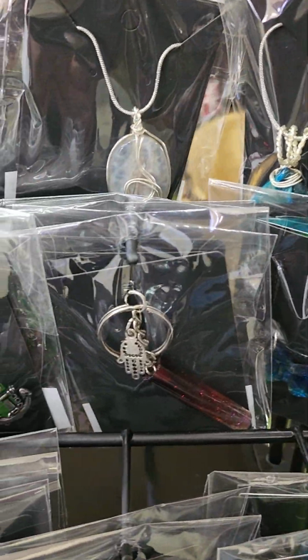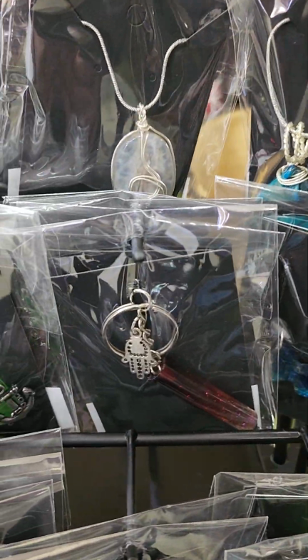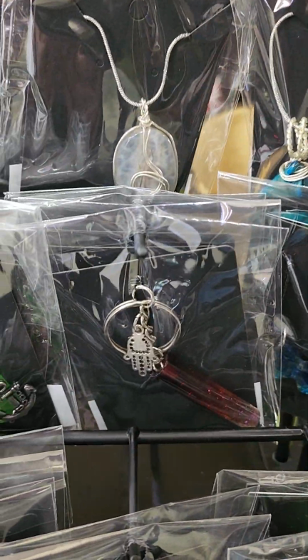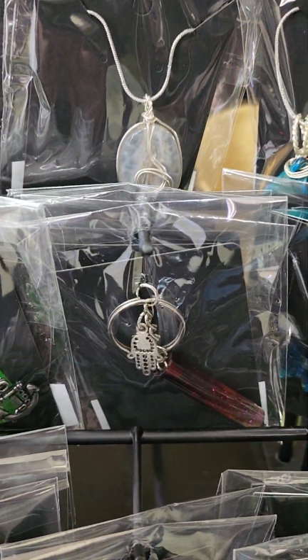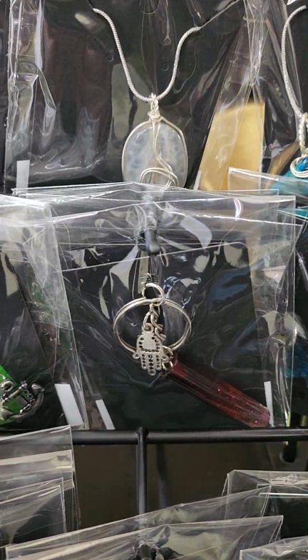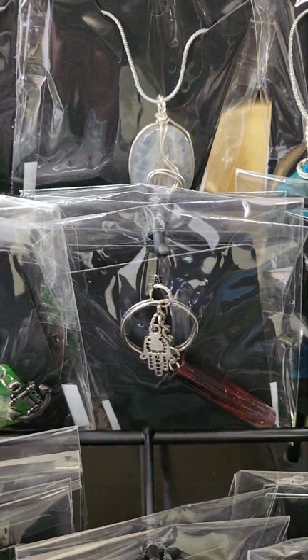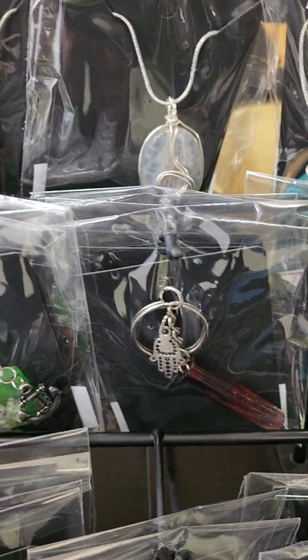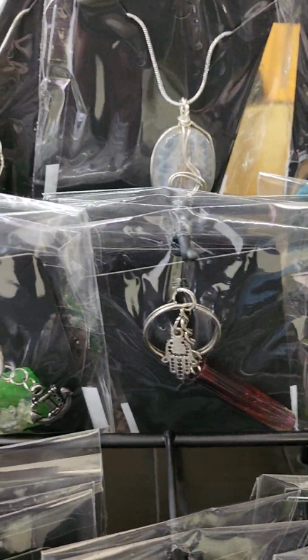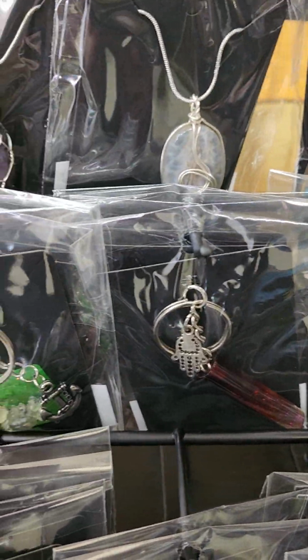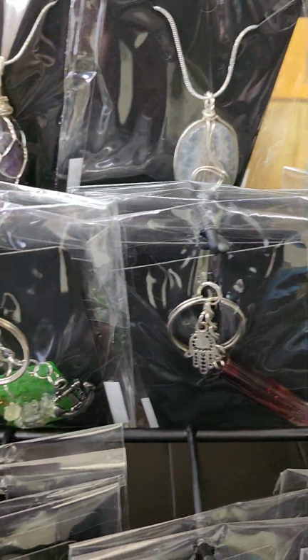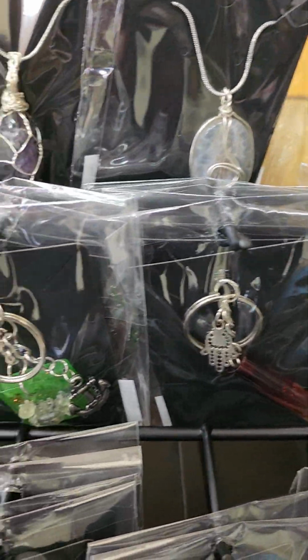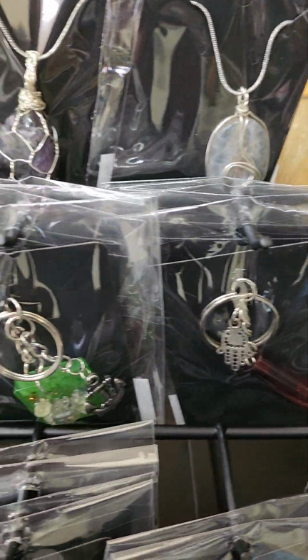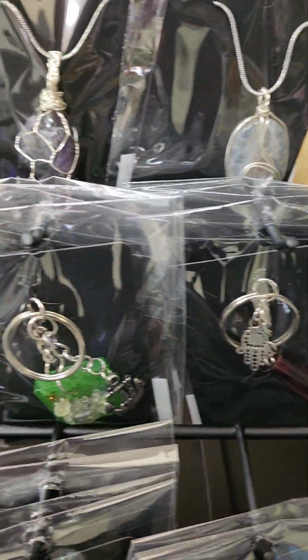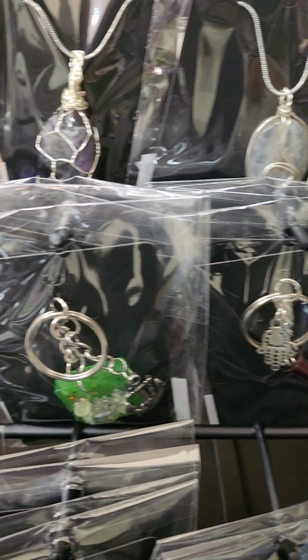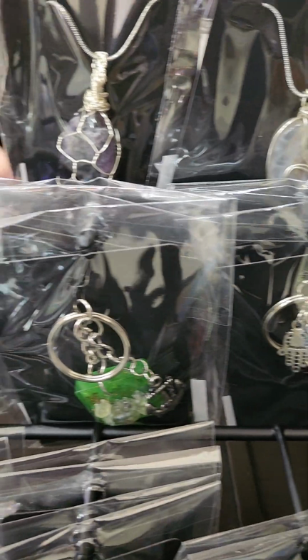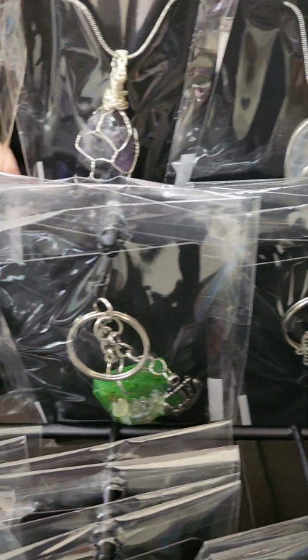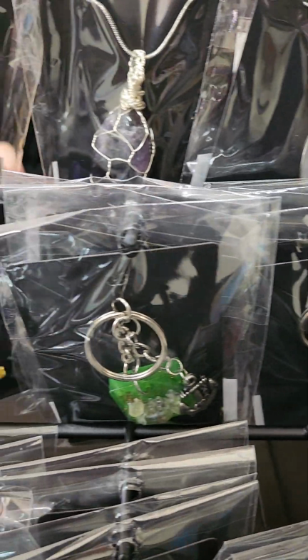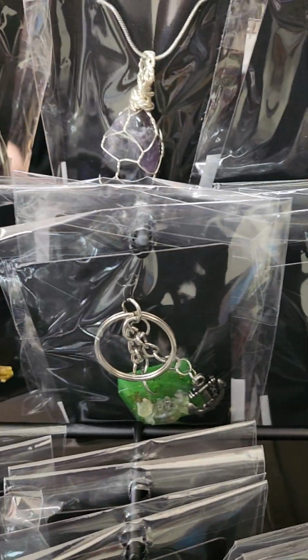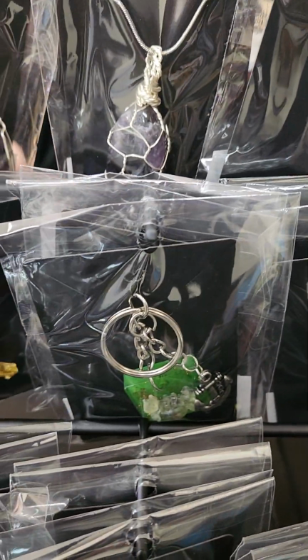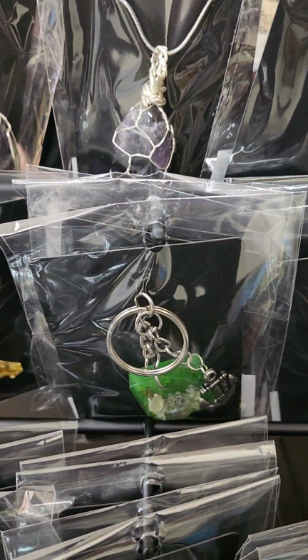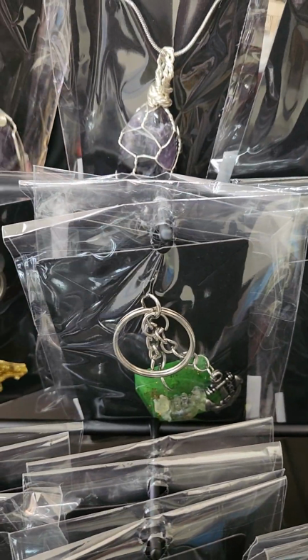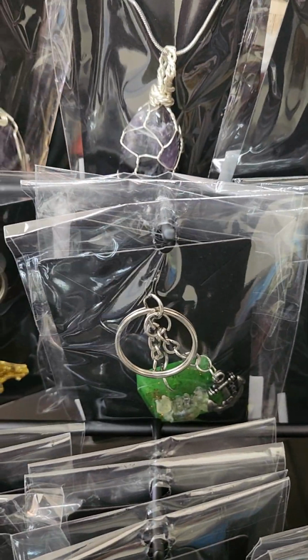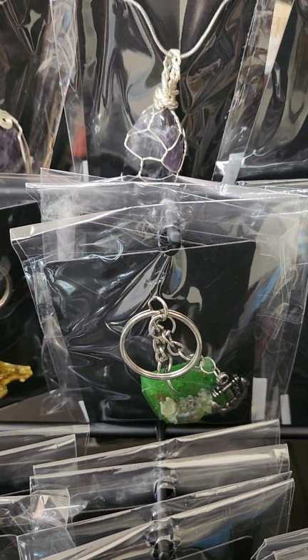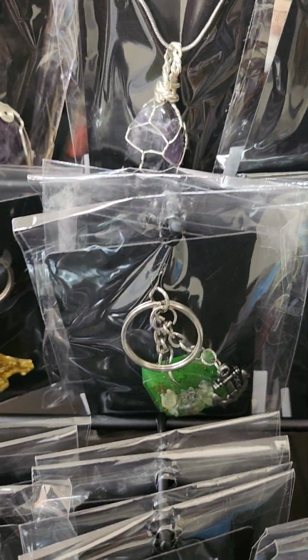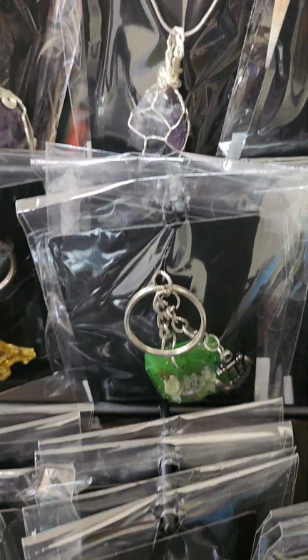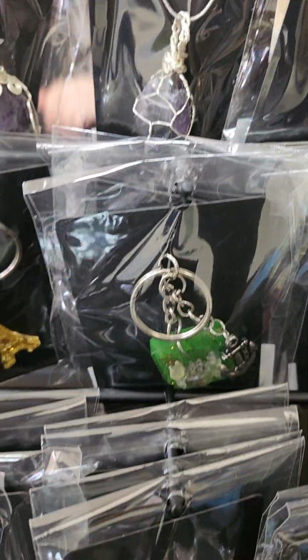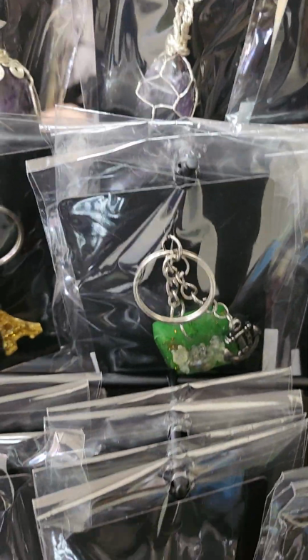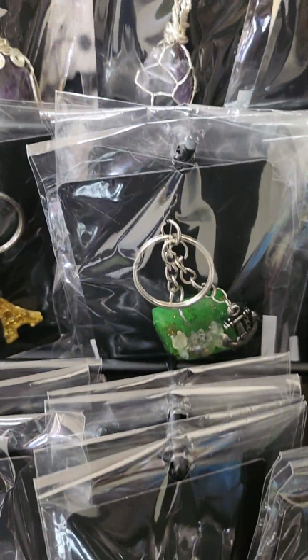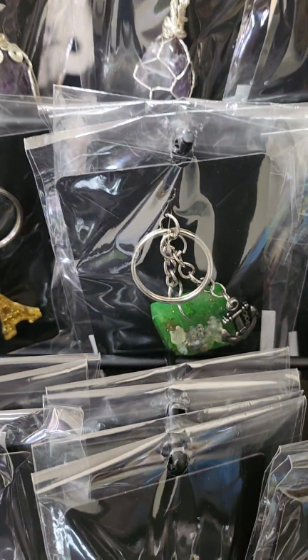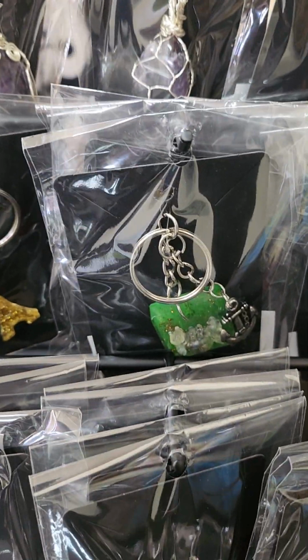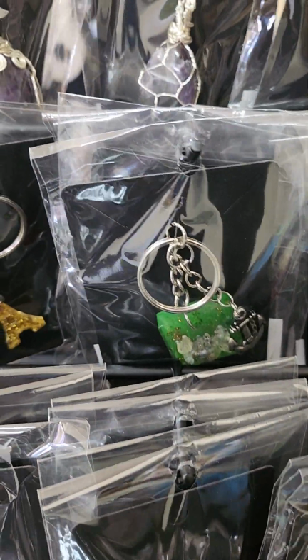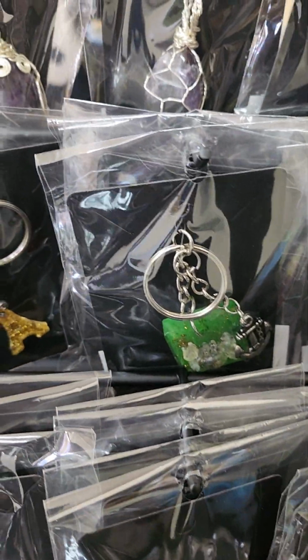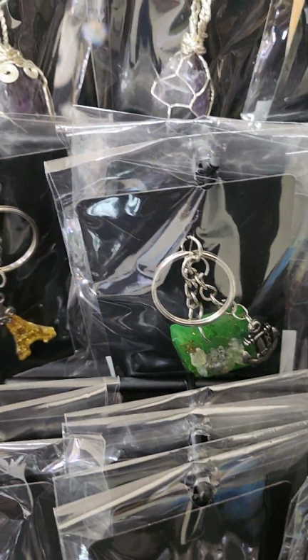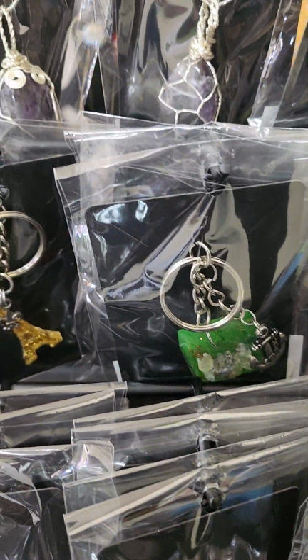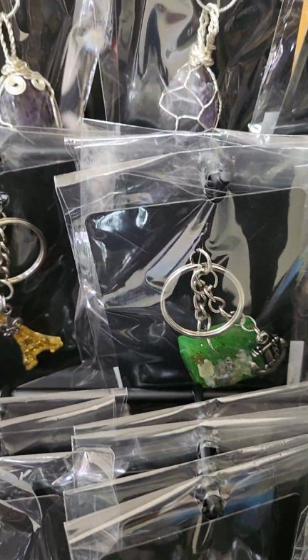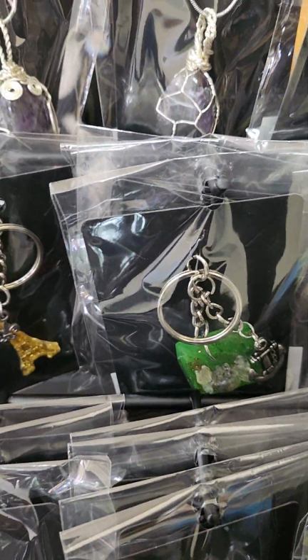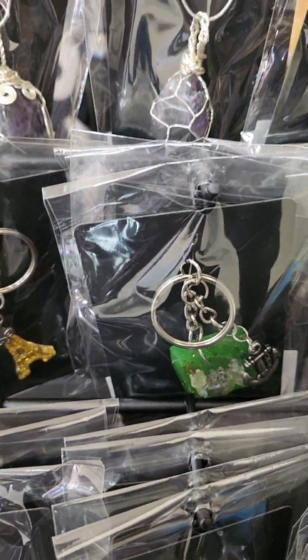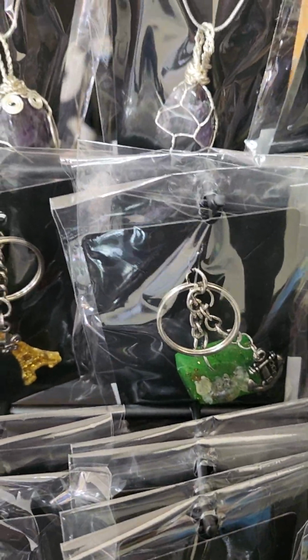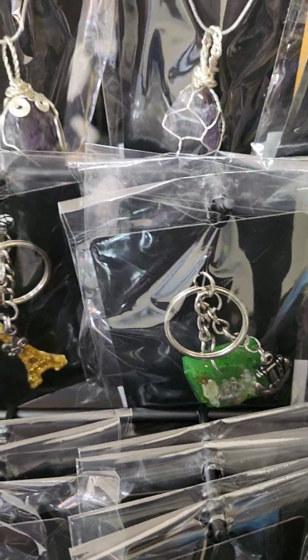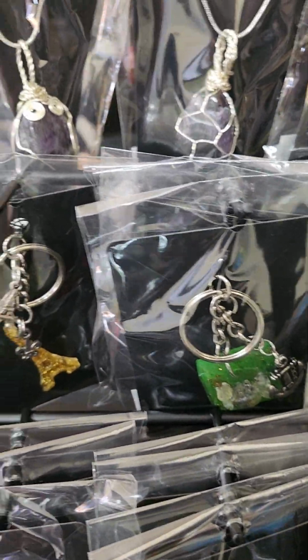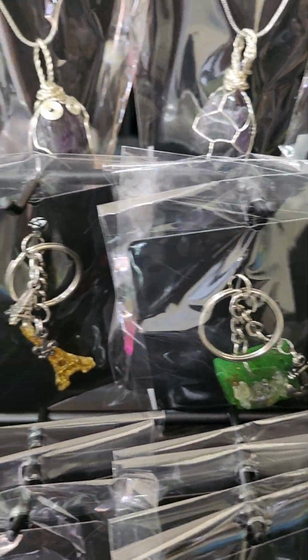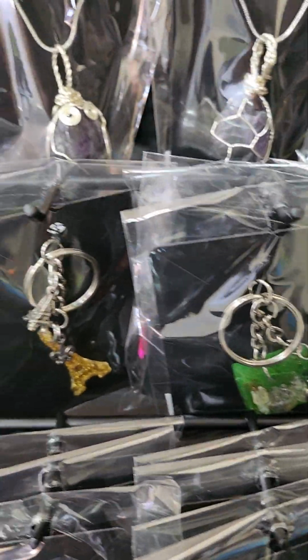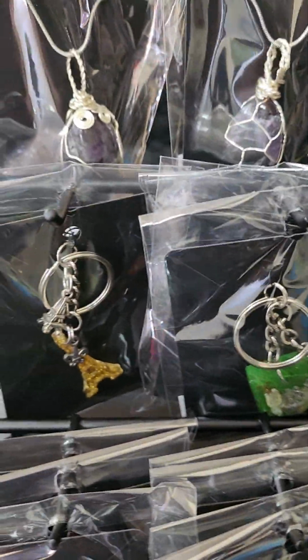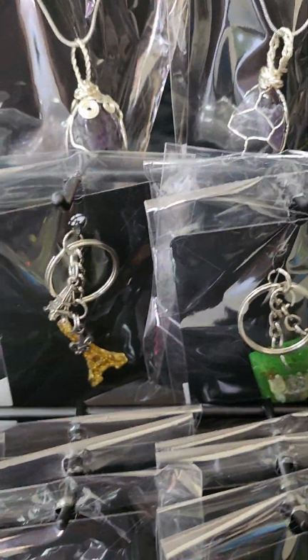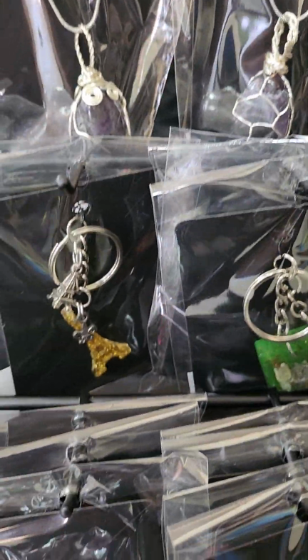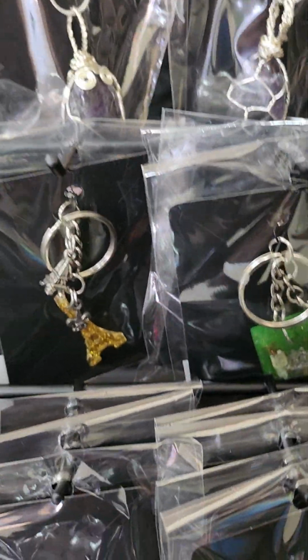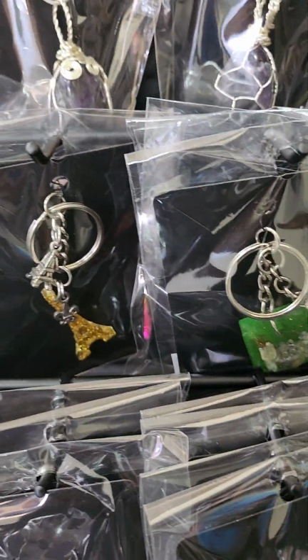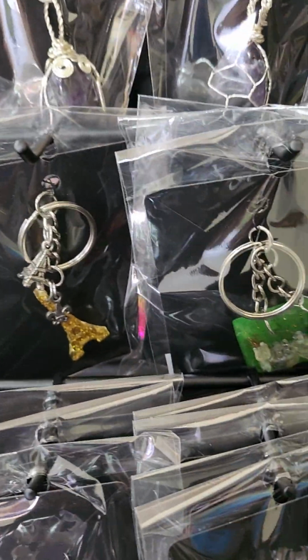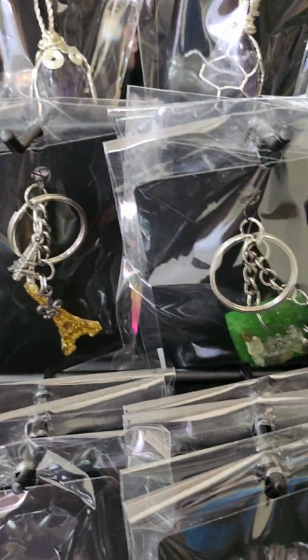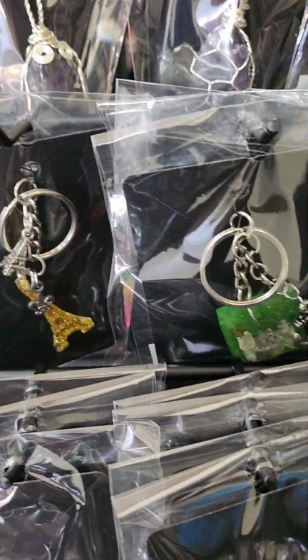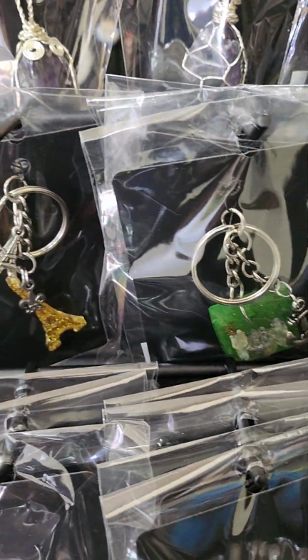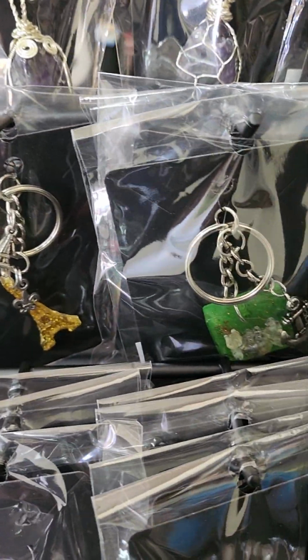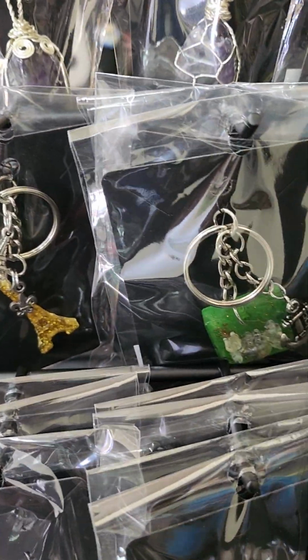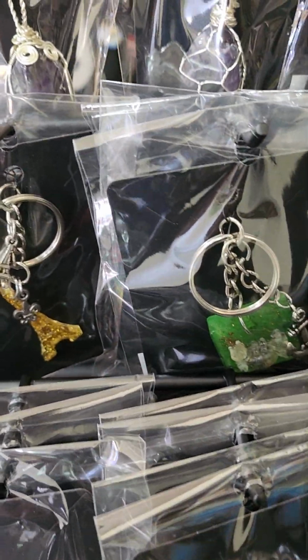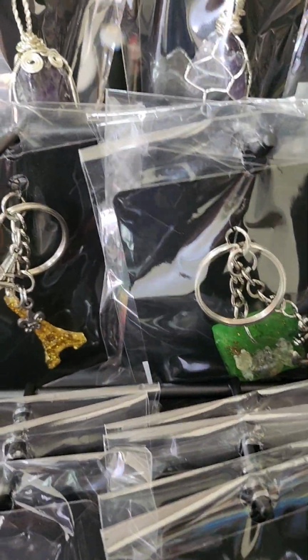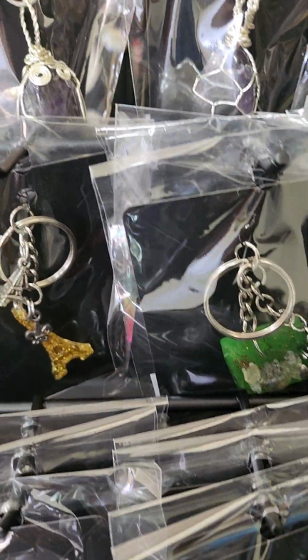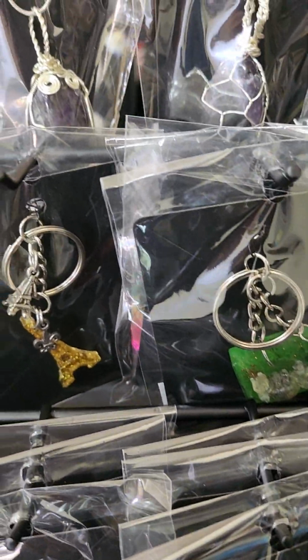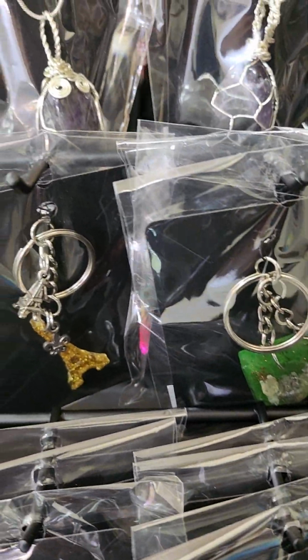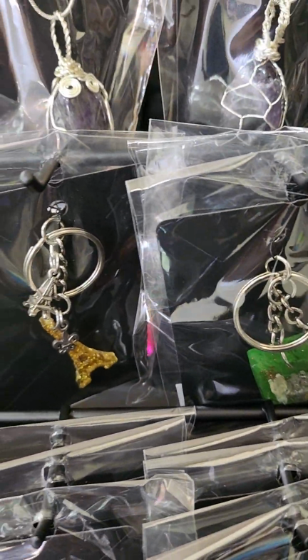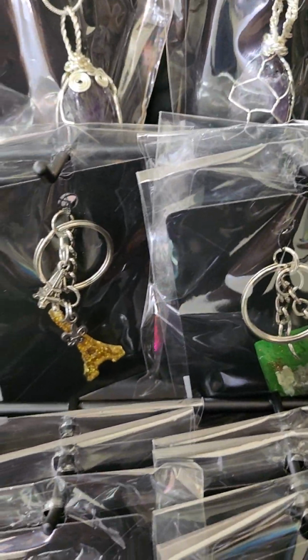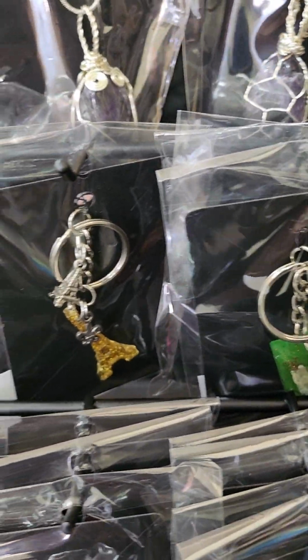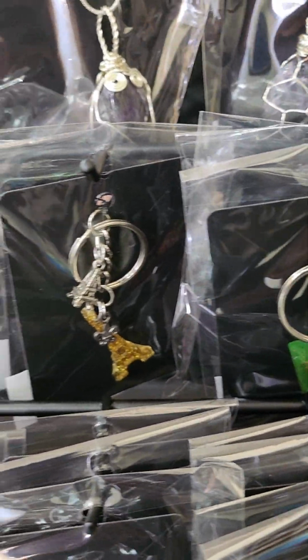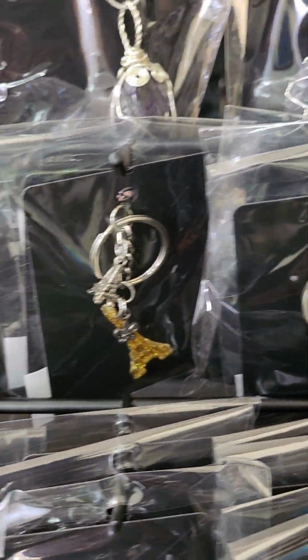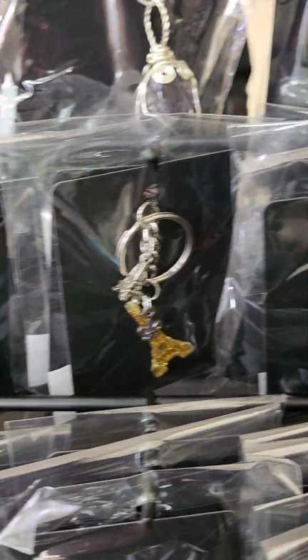Some keychains — resin keychains that I made.